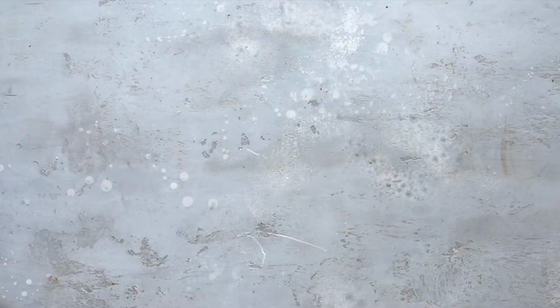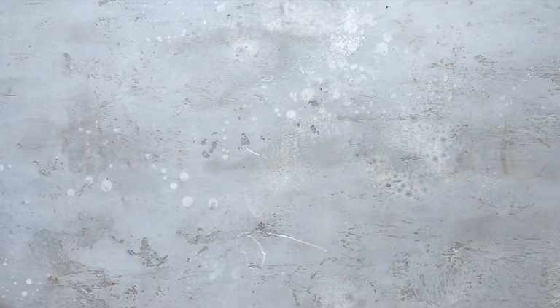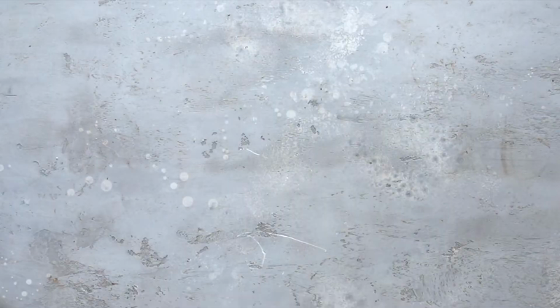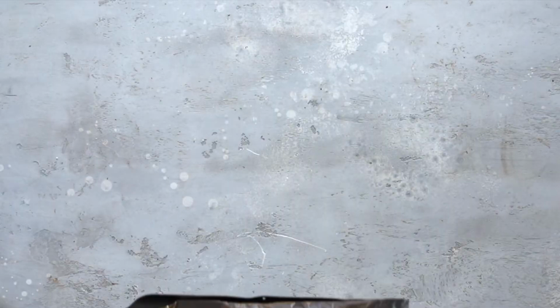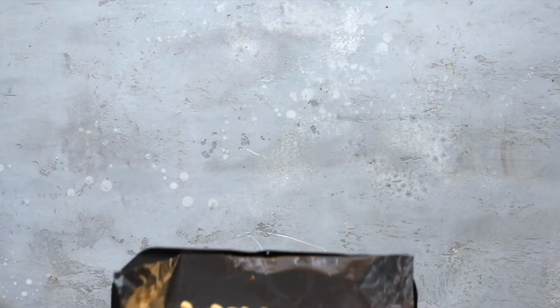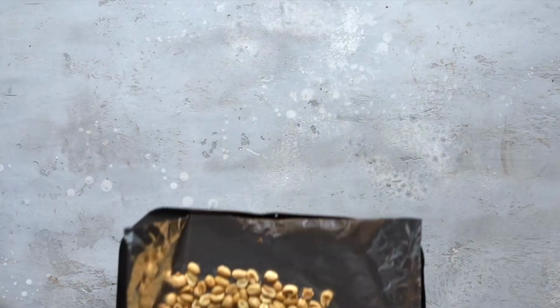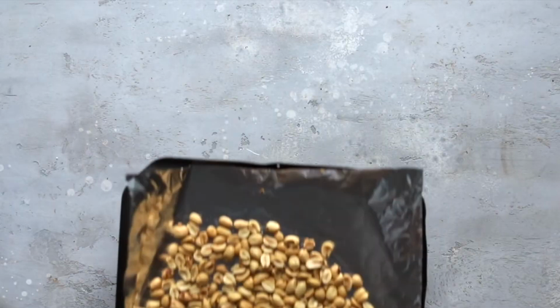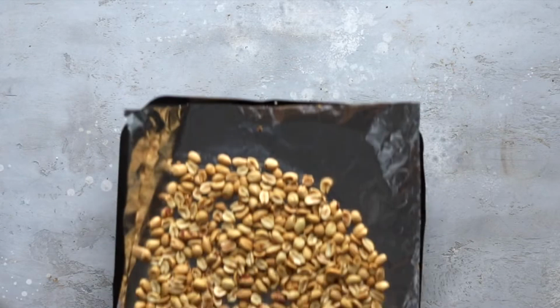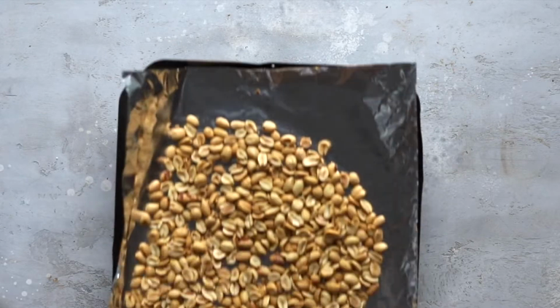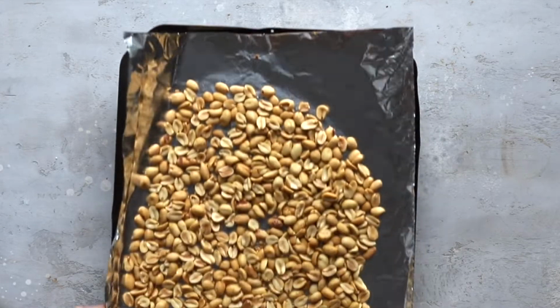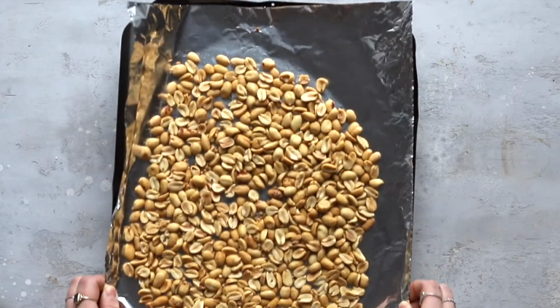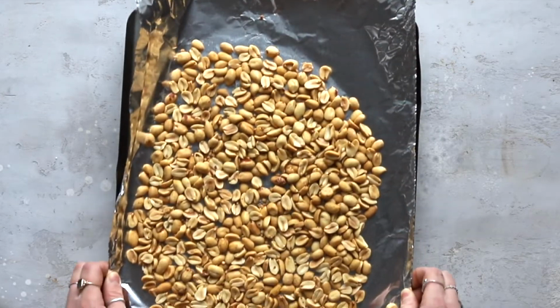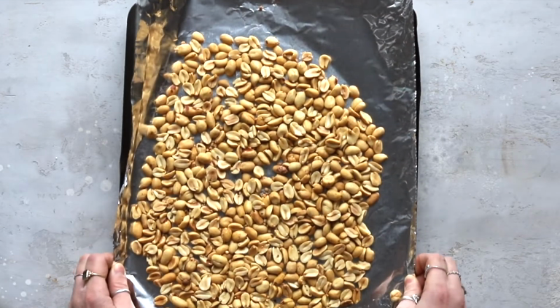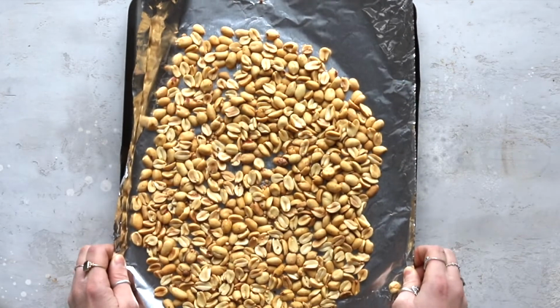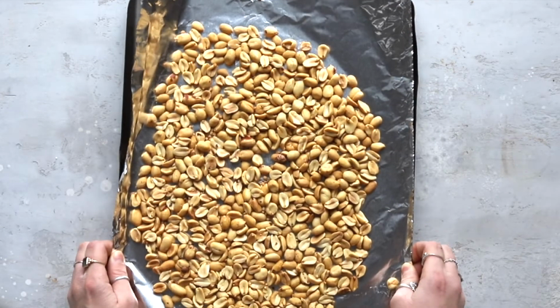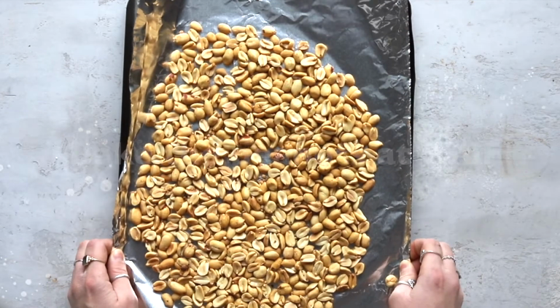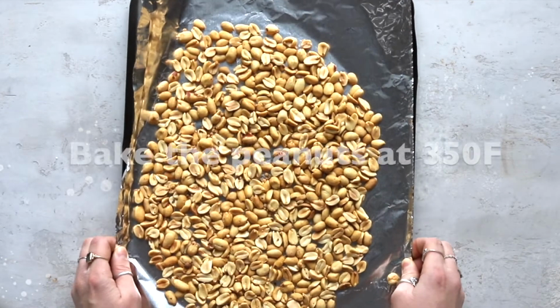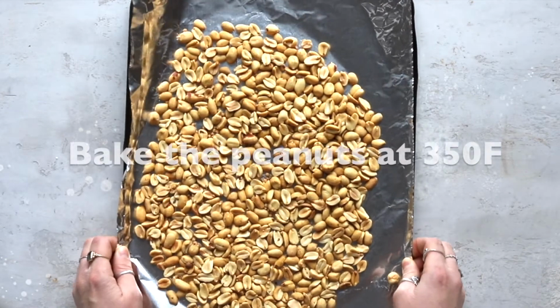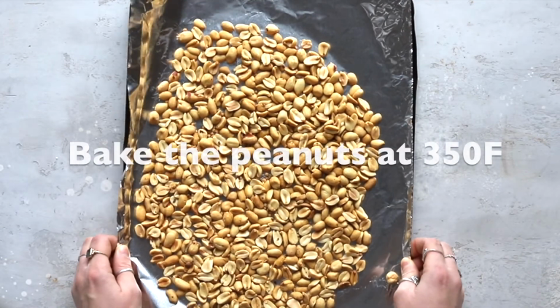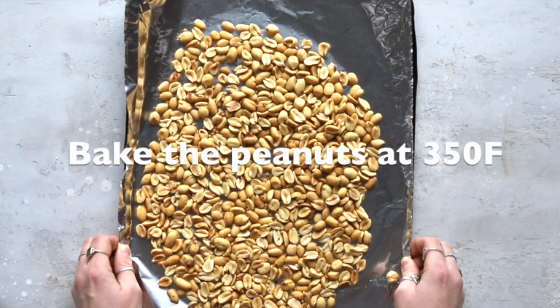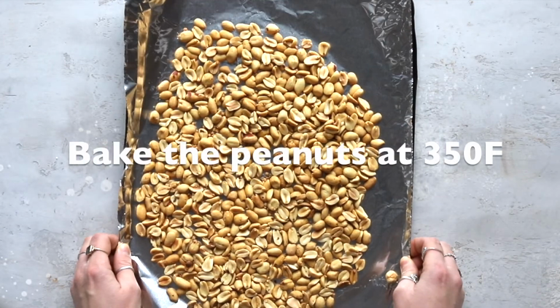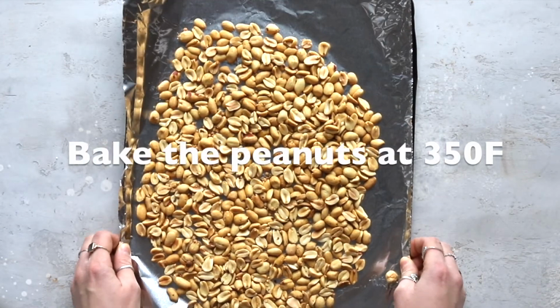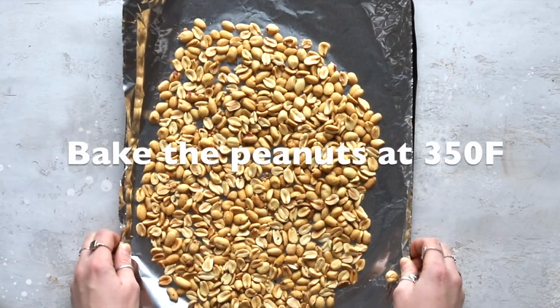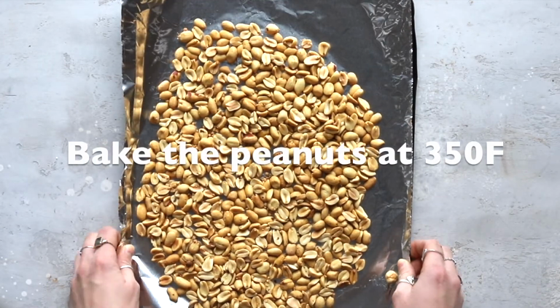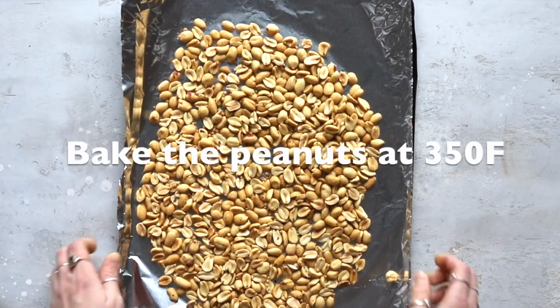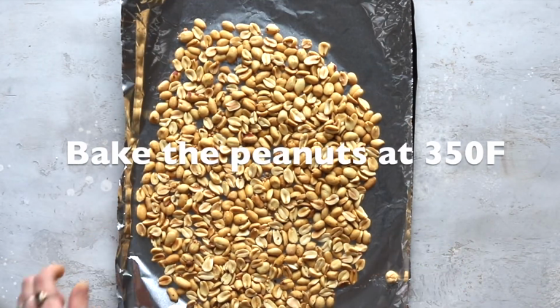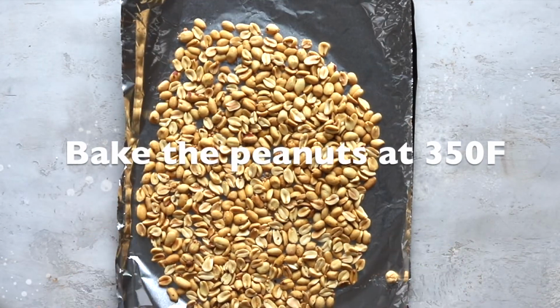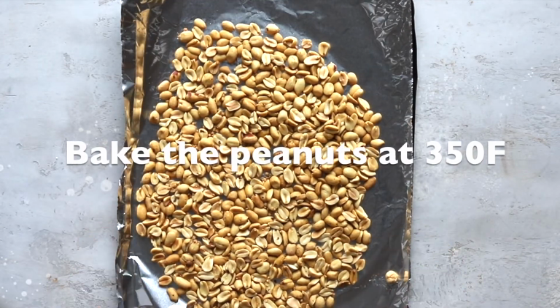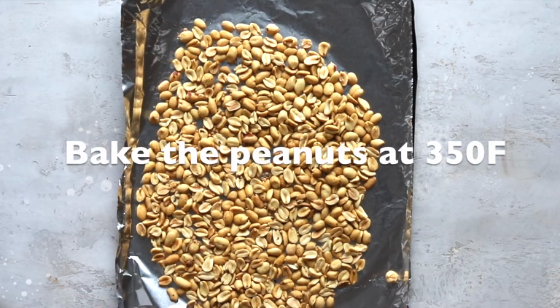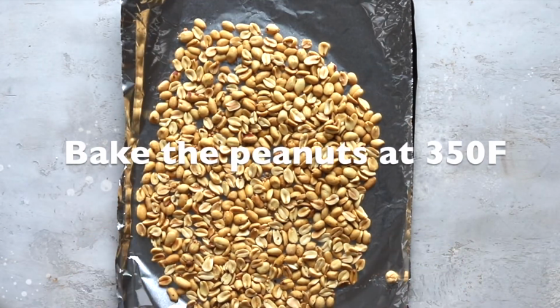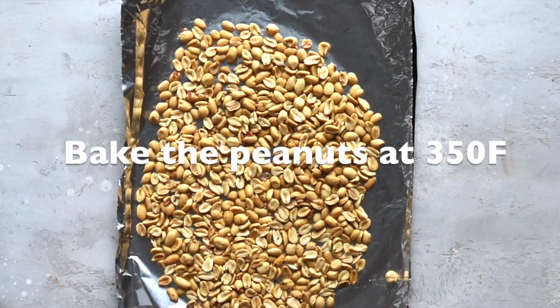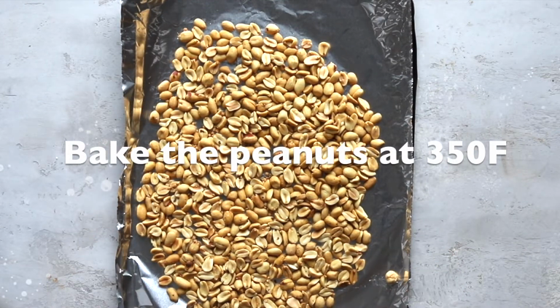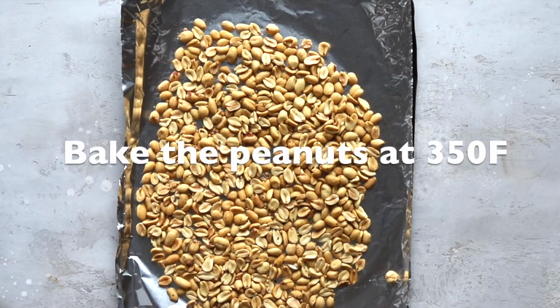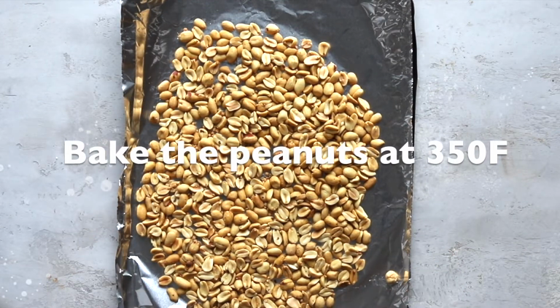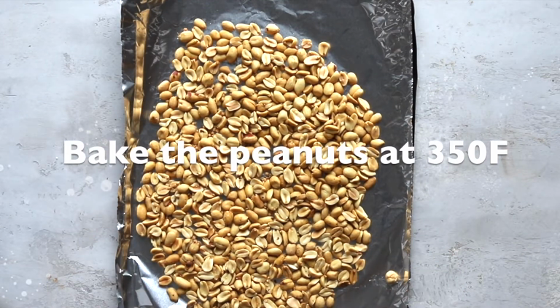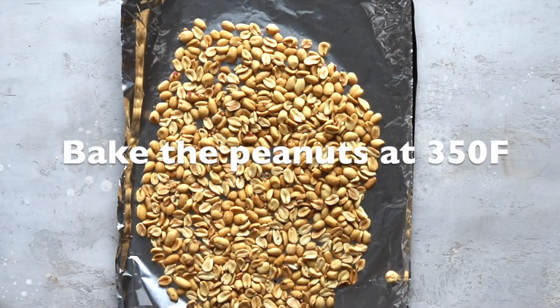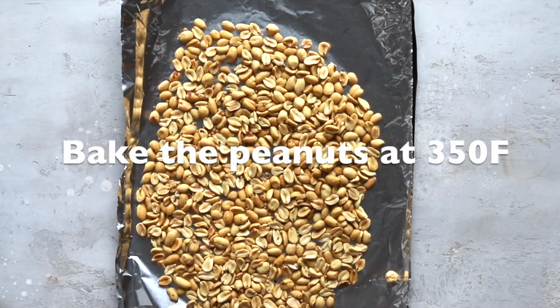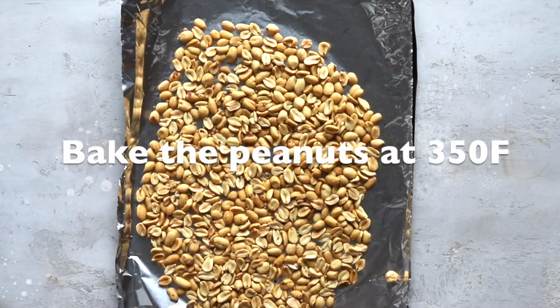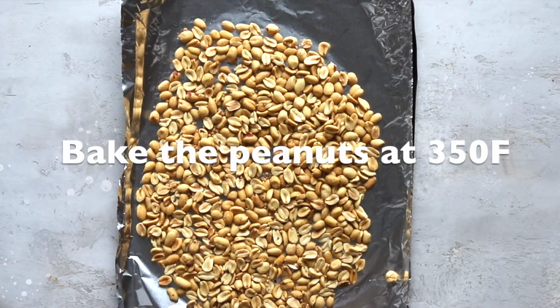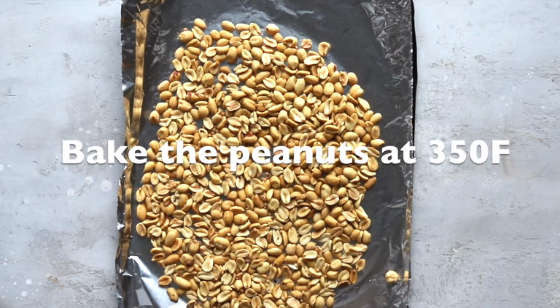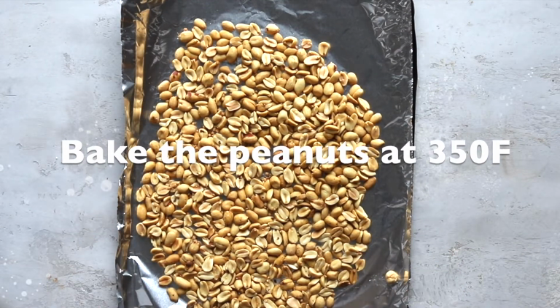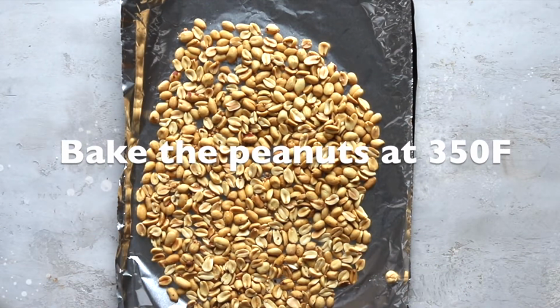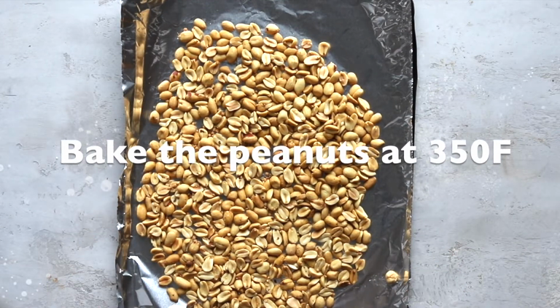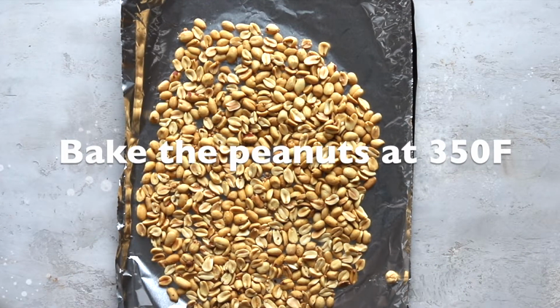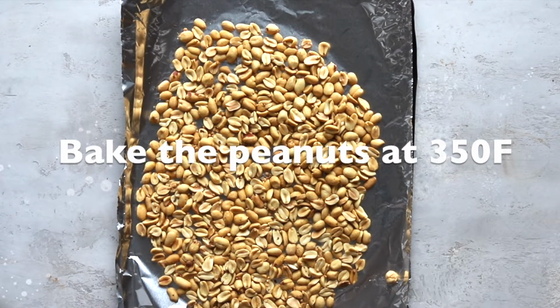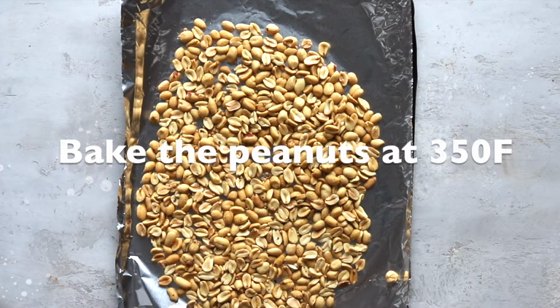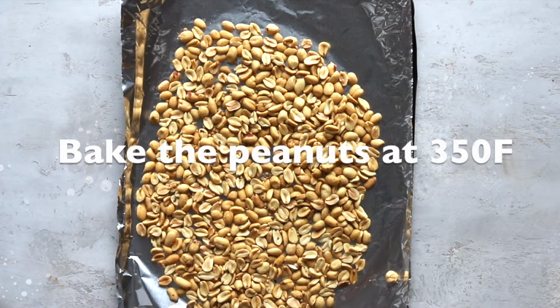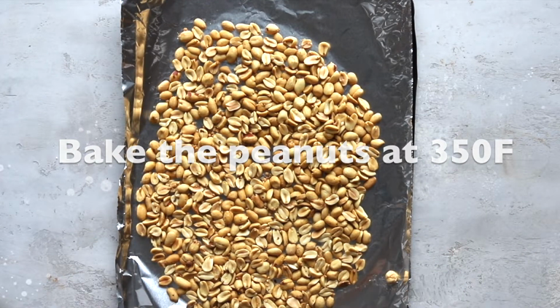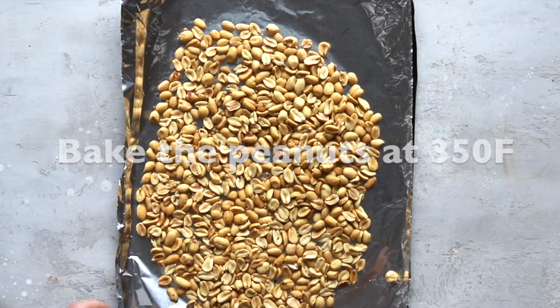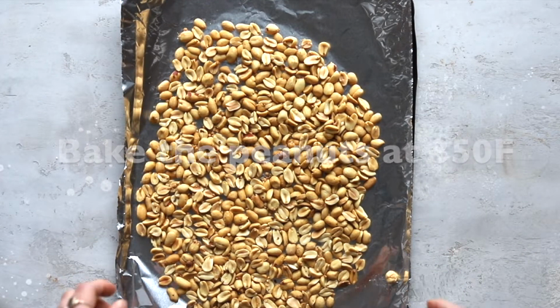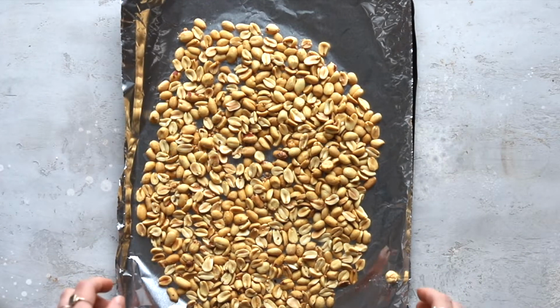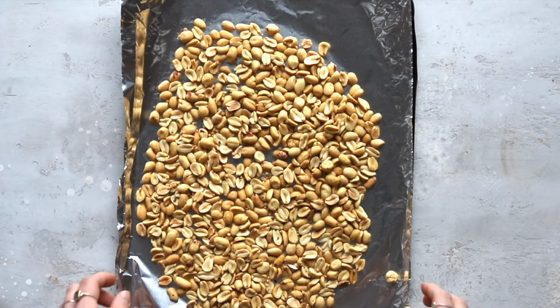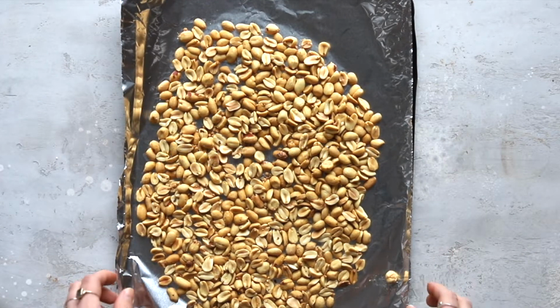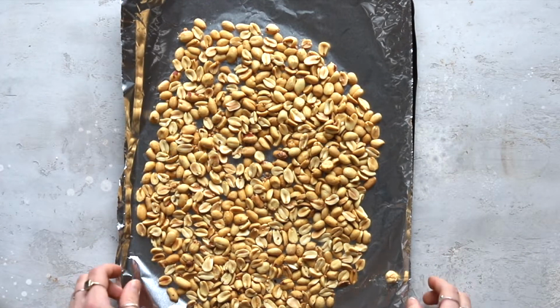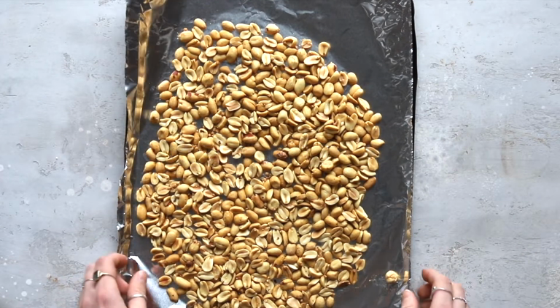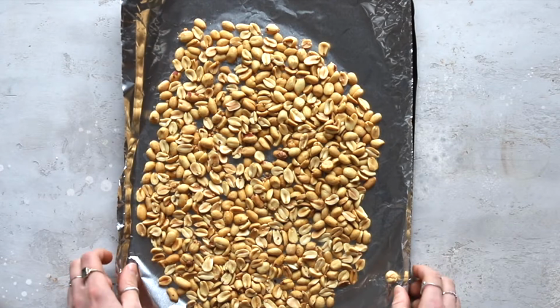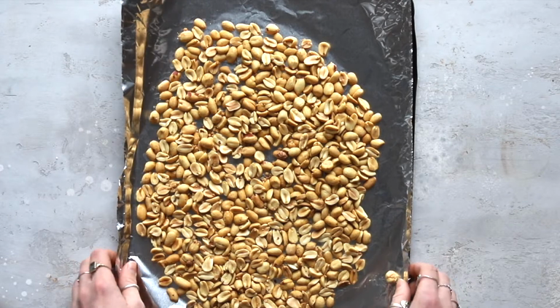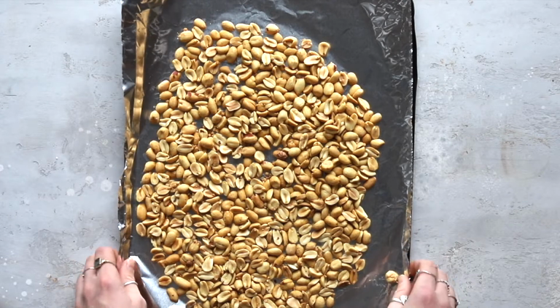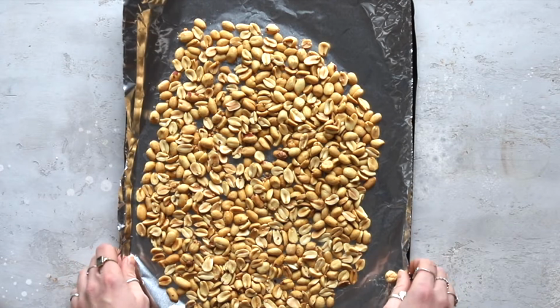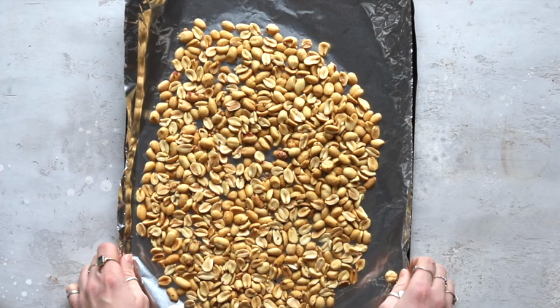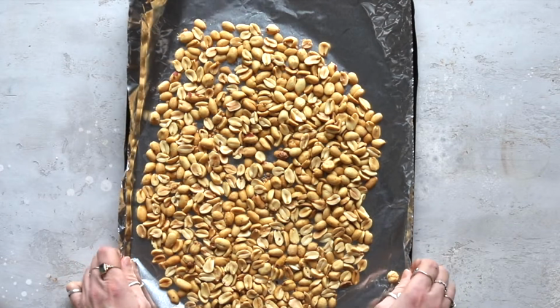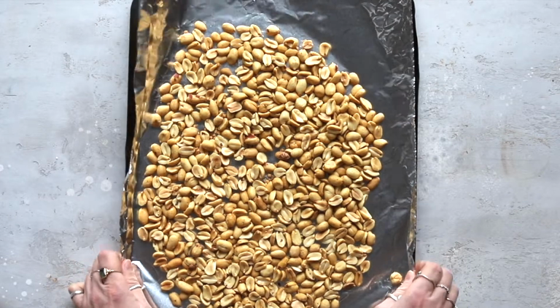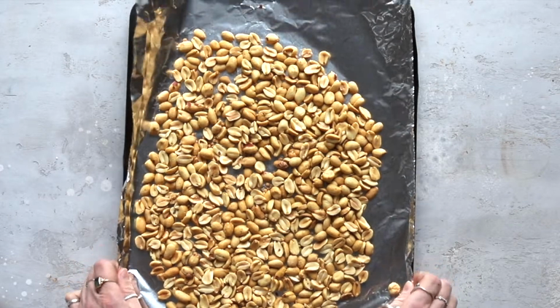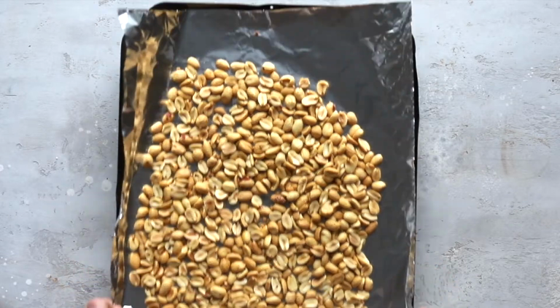First, you need to roast the peanuts at 350 degrees Fahrenheit for about five to seven minutes, or until they become aromatic and a little bit oily.